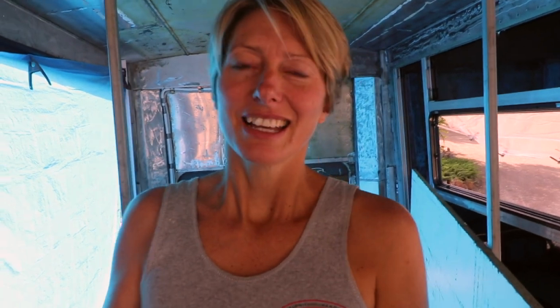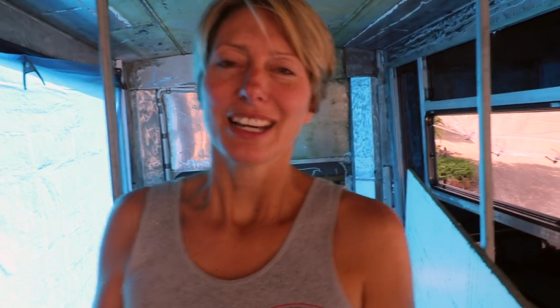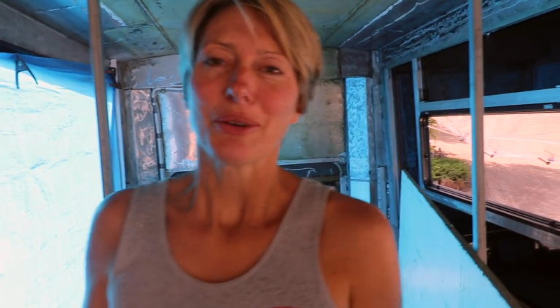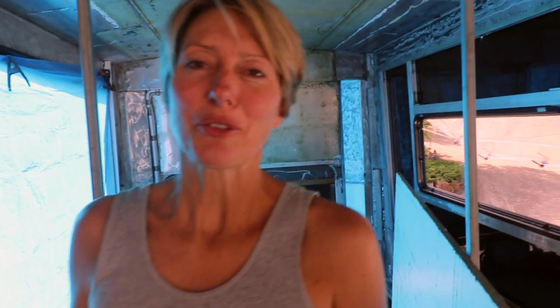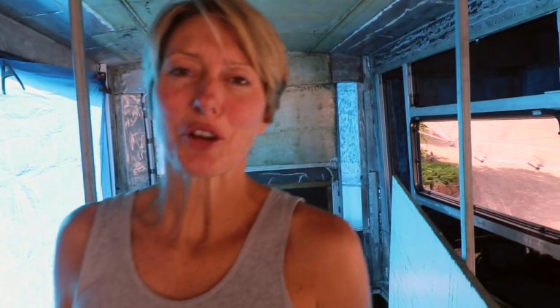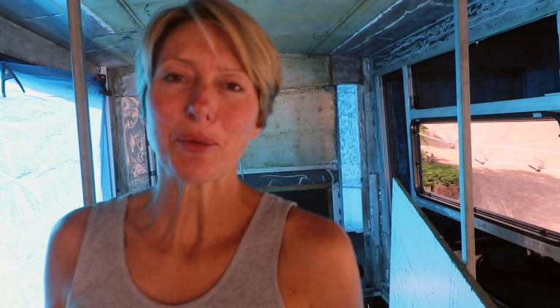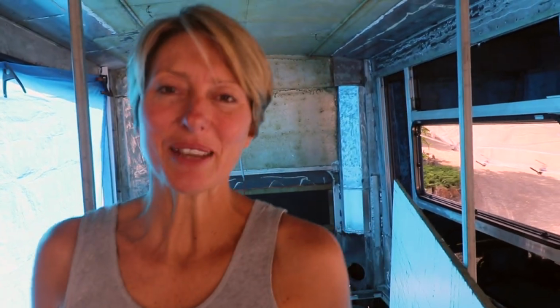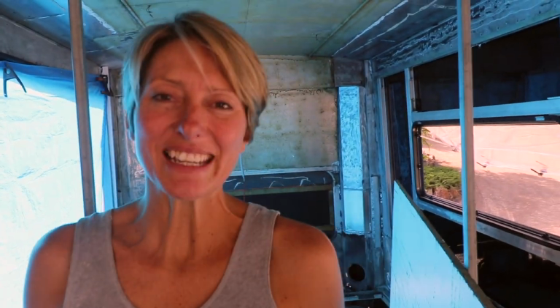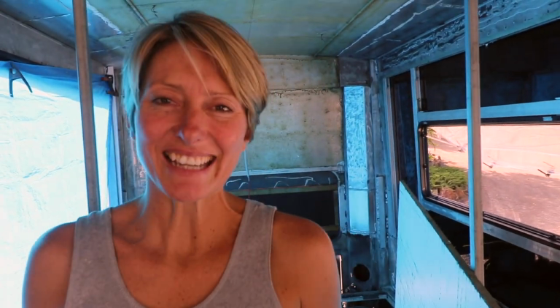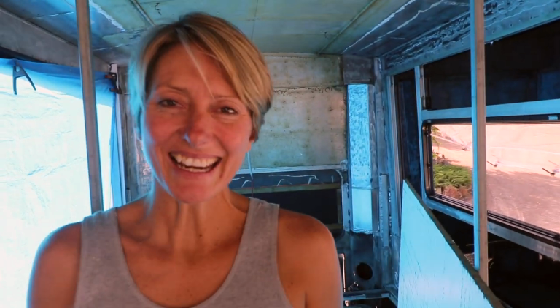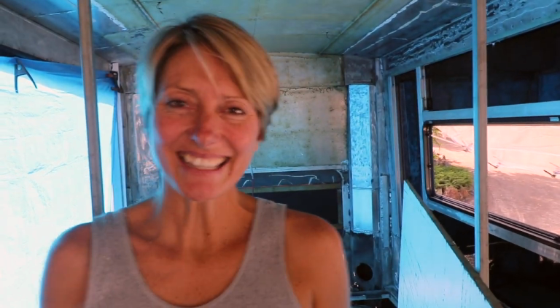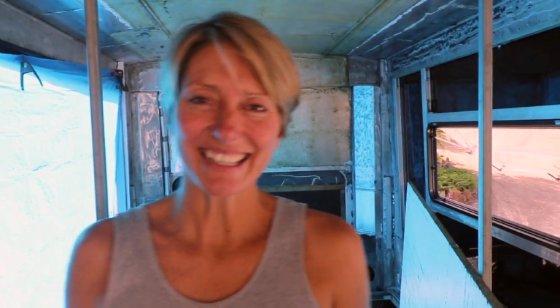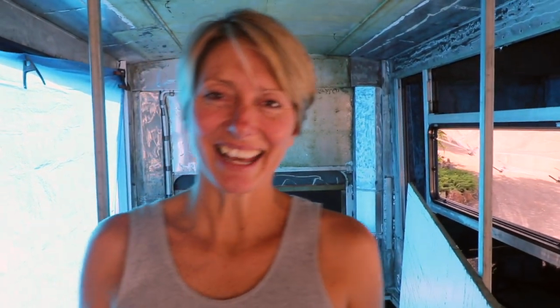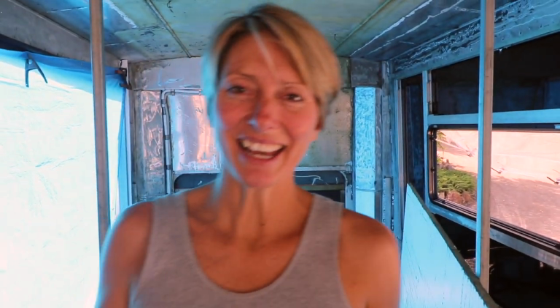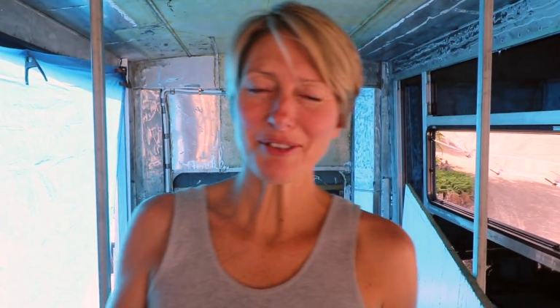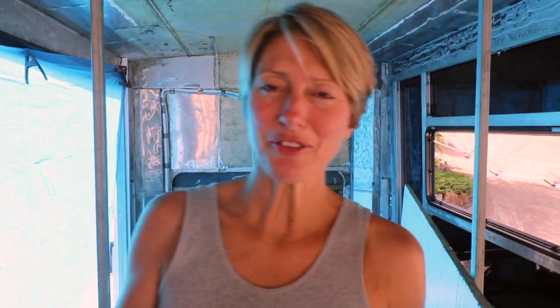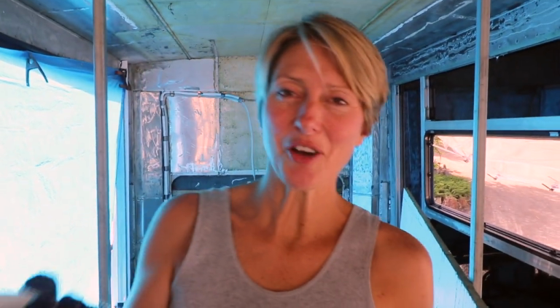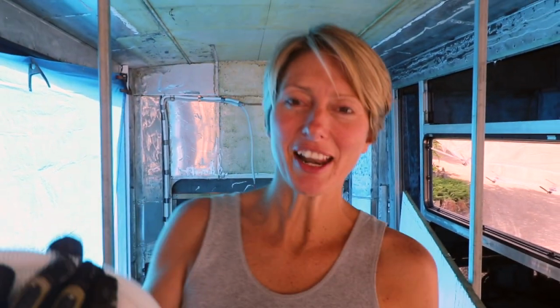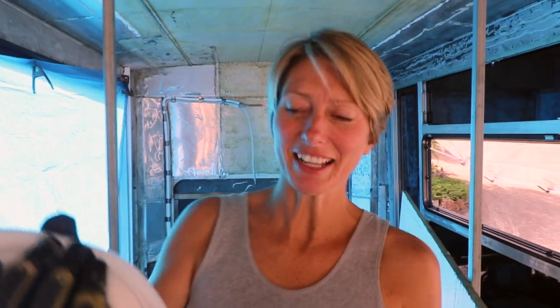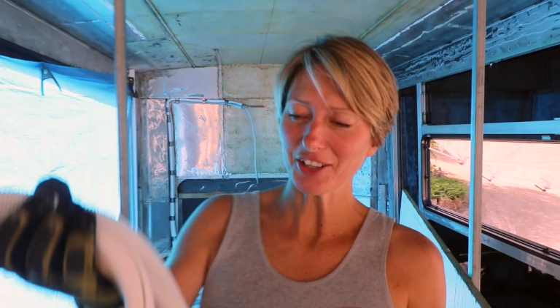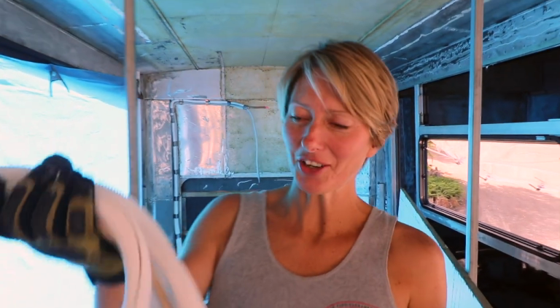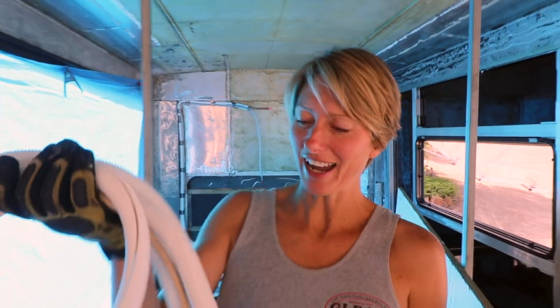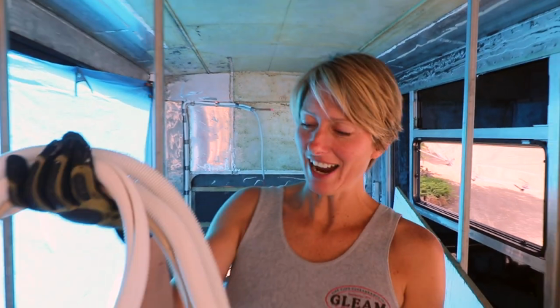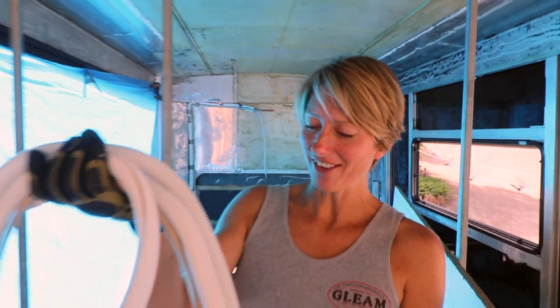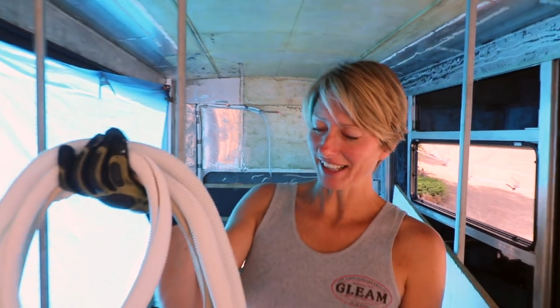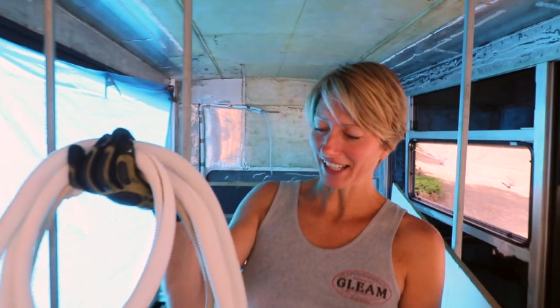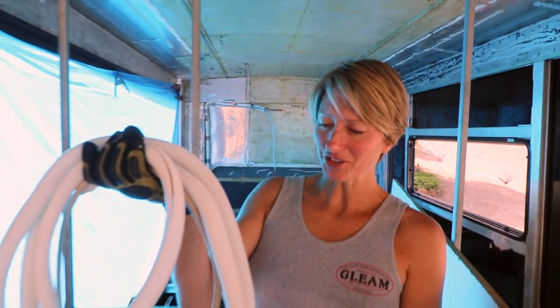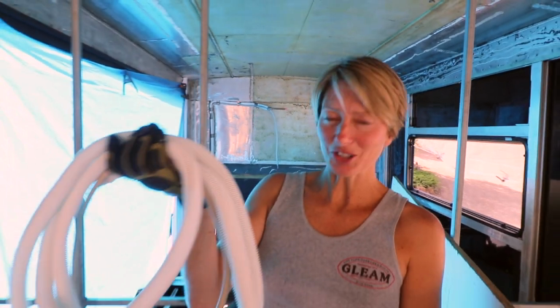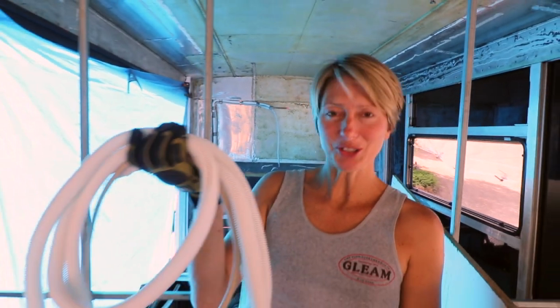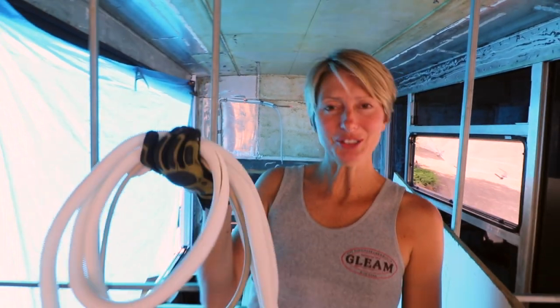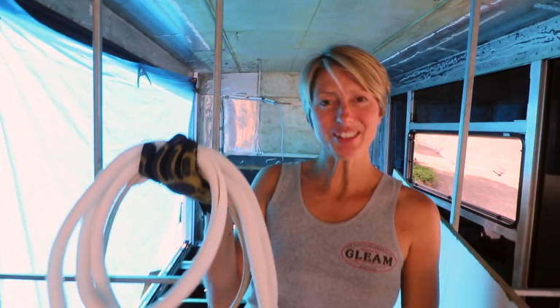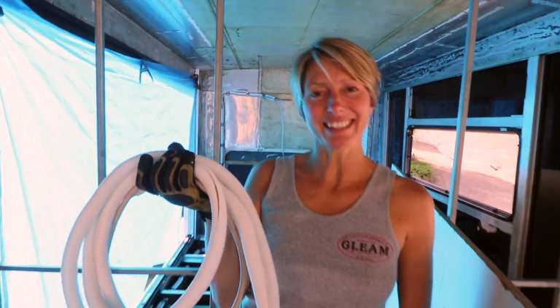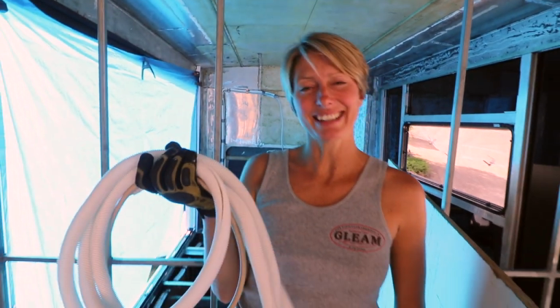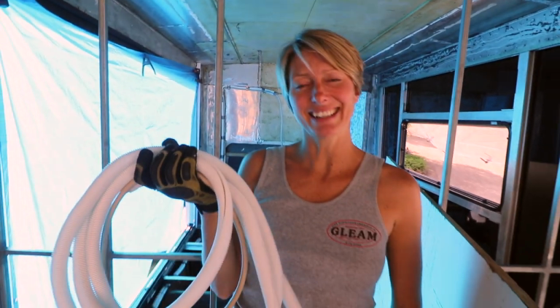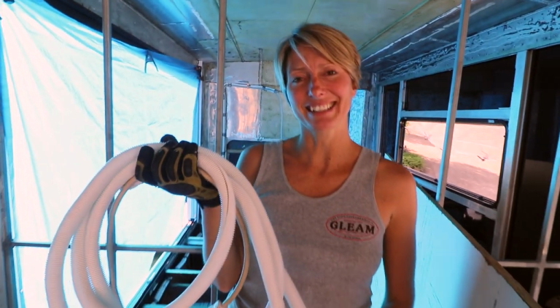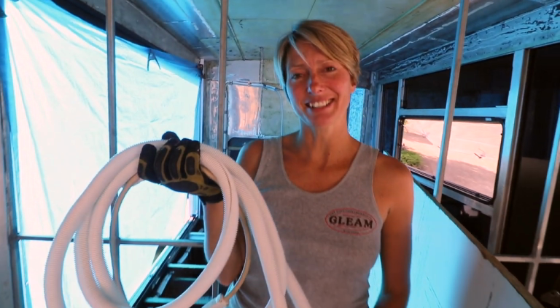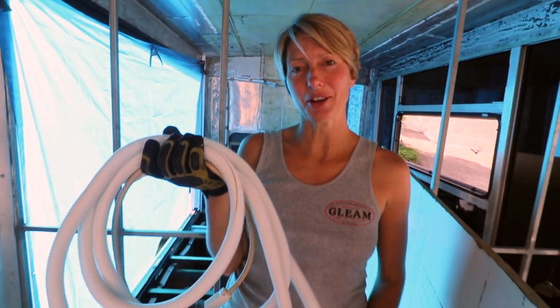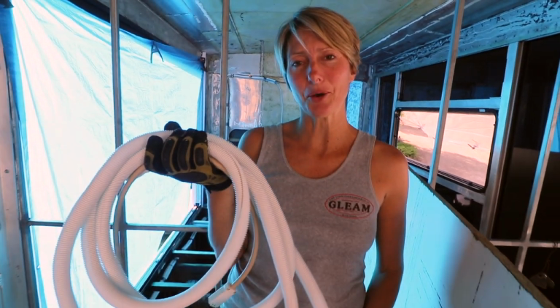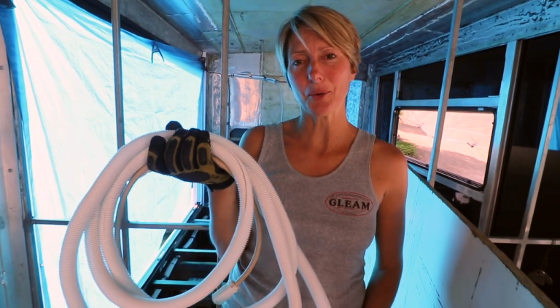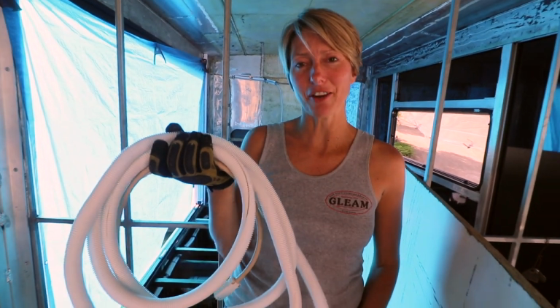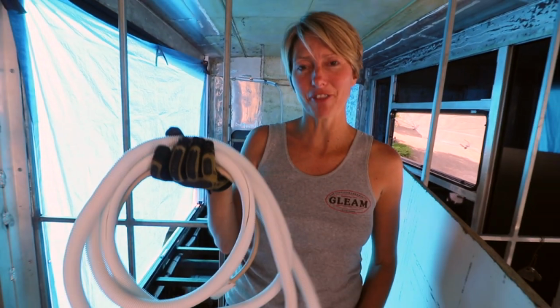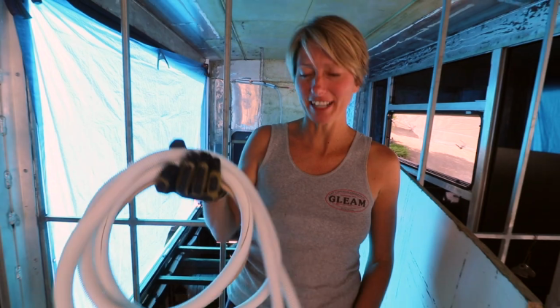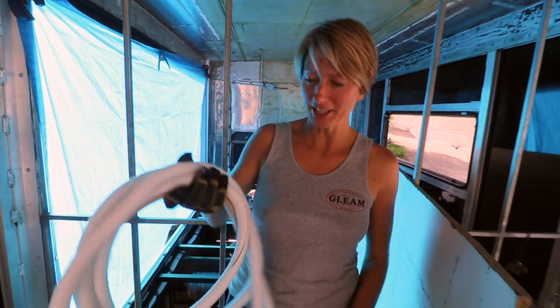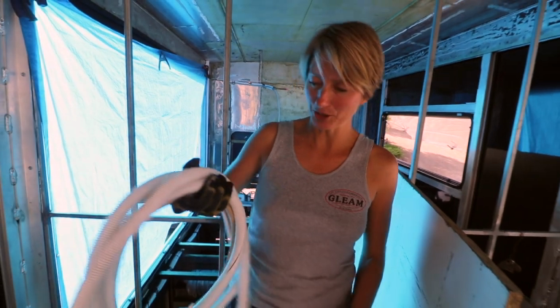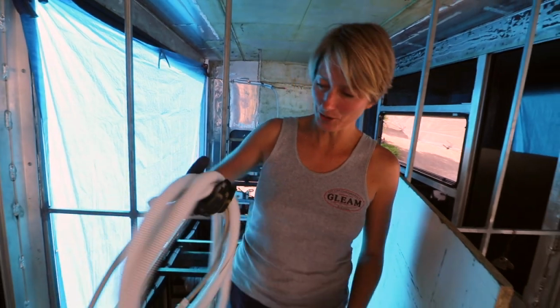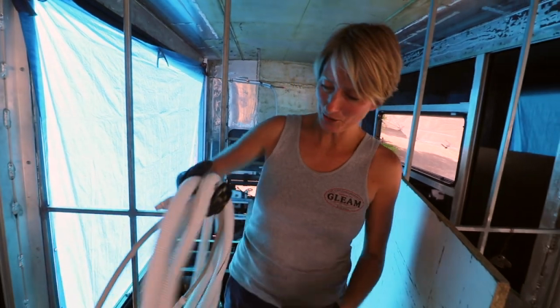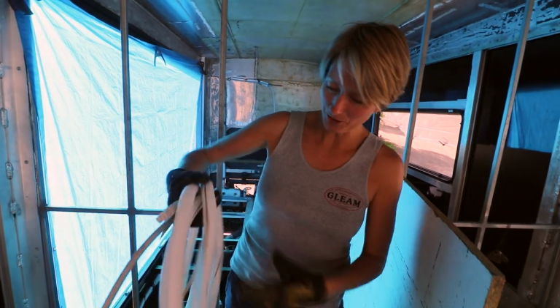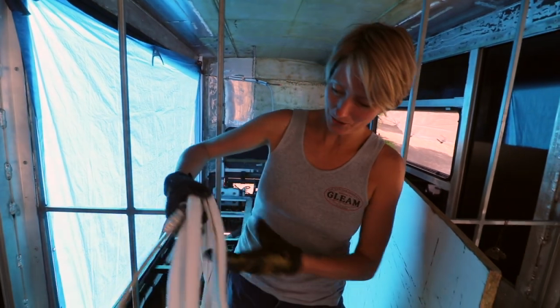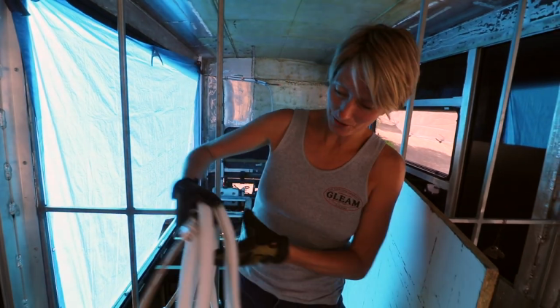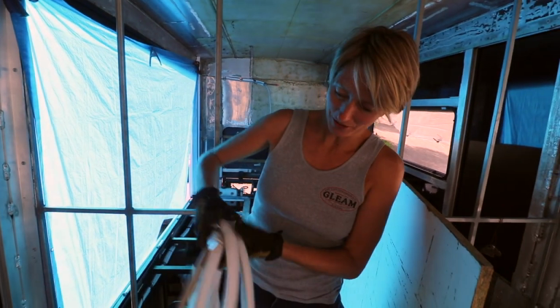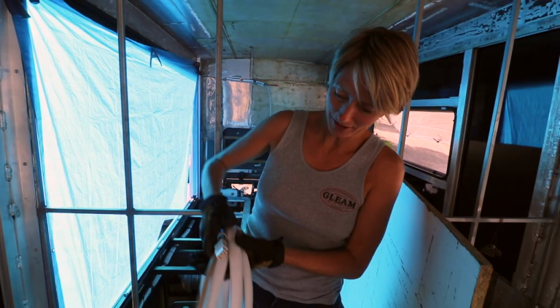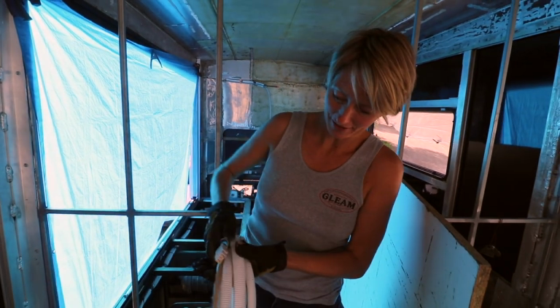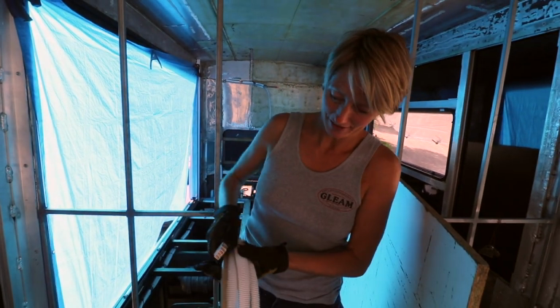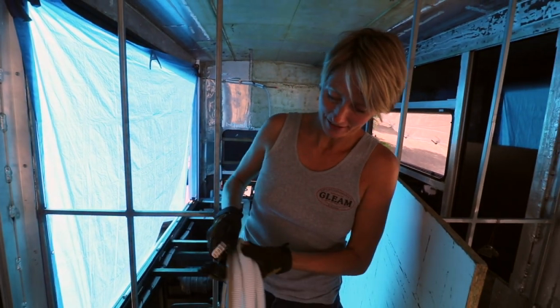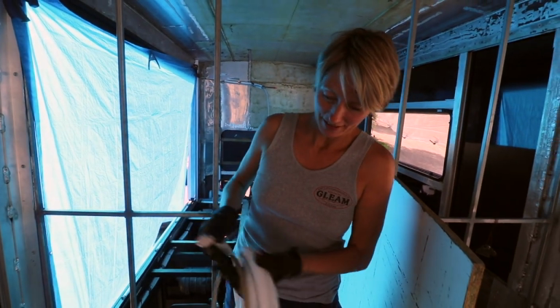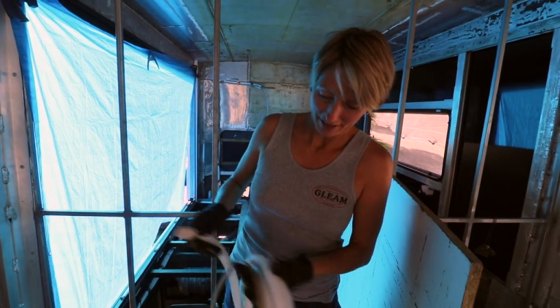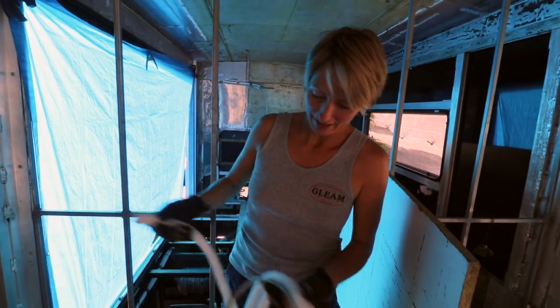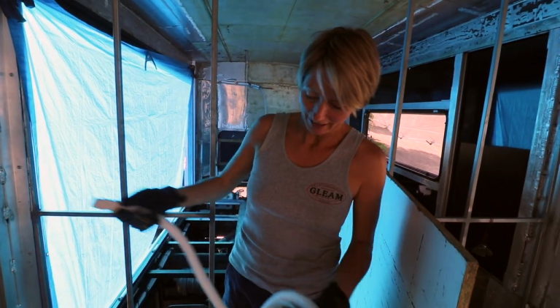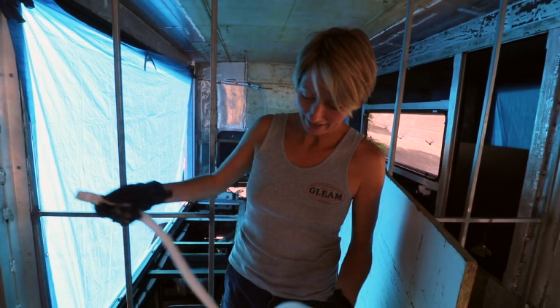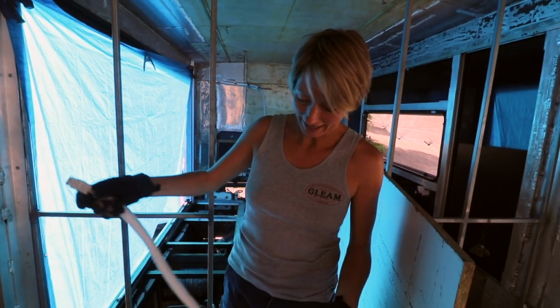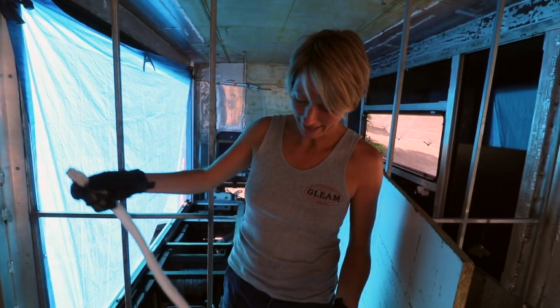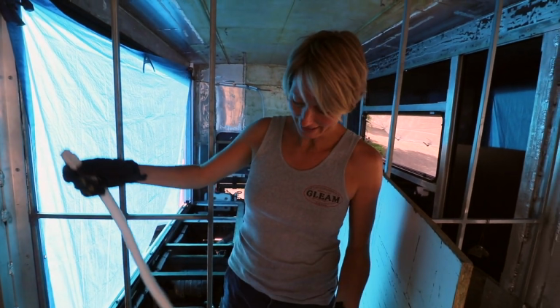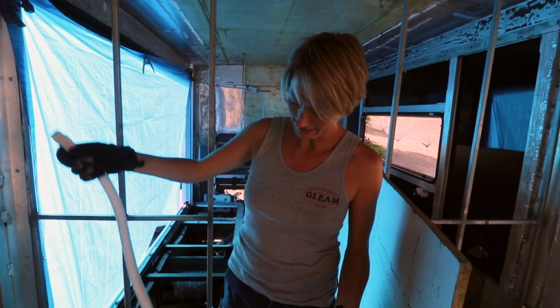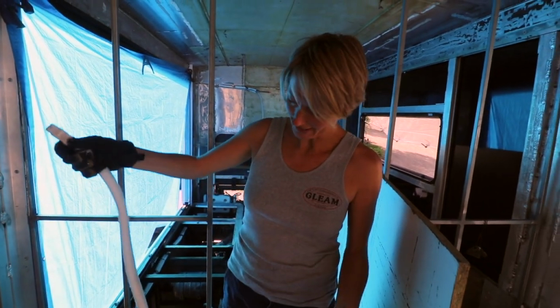We've got a big day today. We've finally got our electricals so we're ready to lay it.